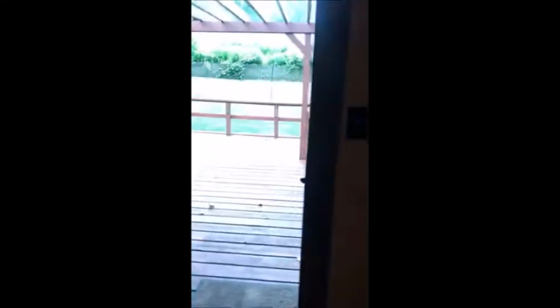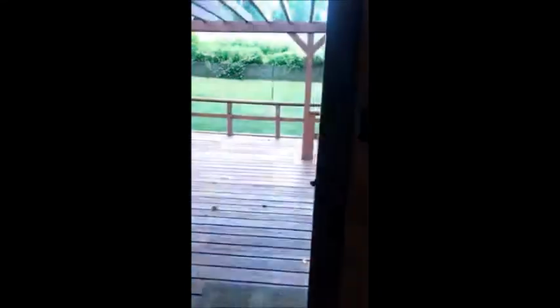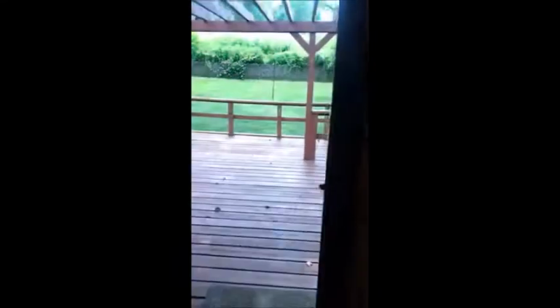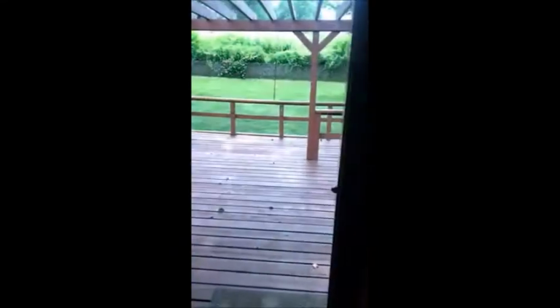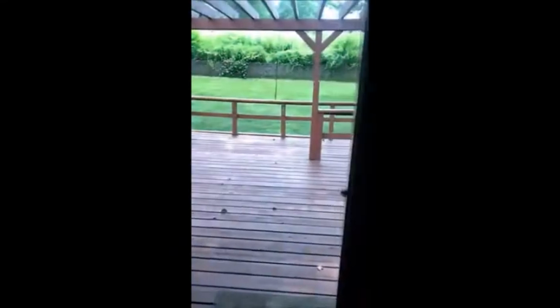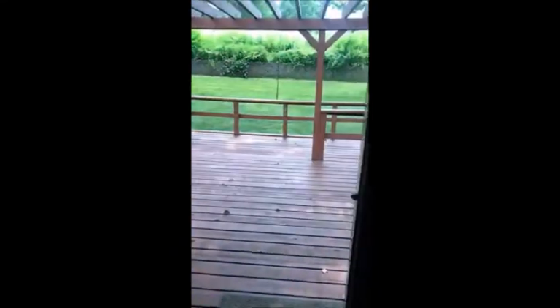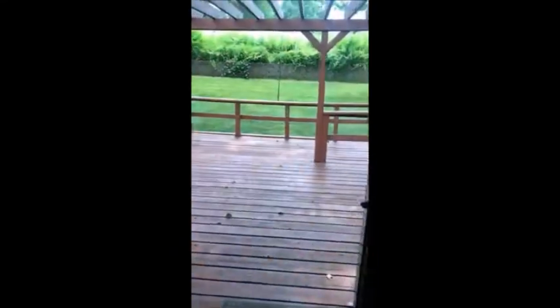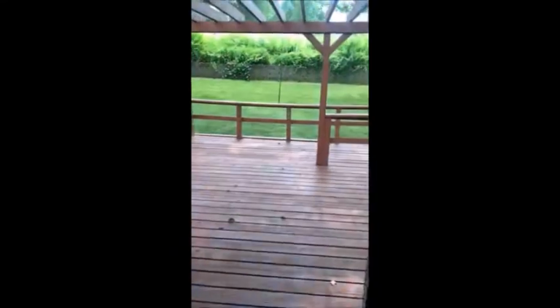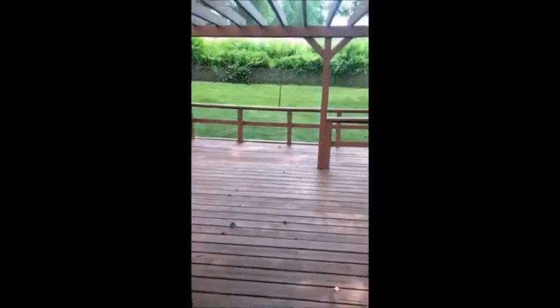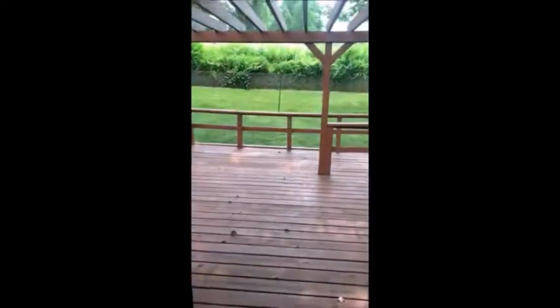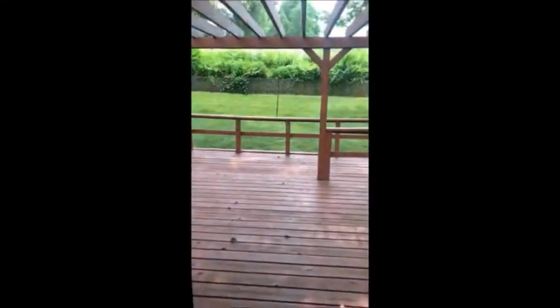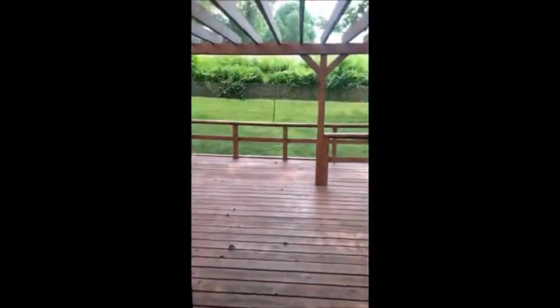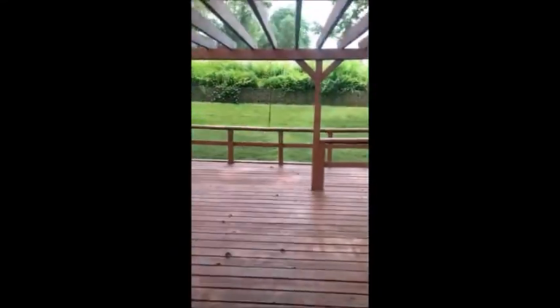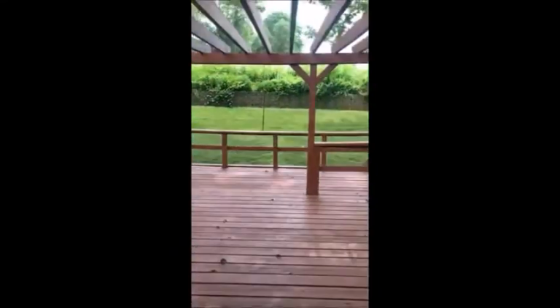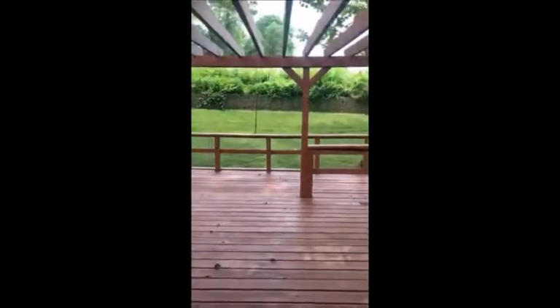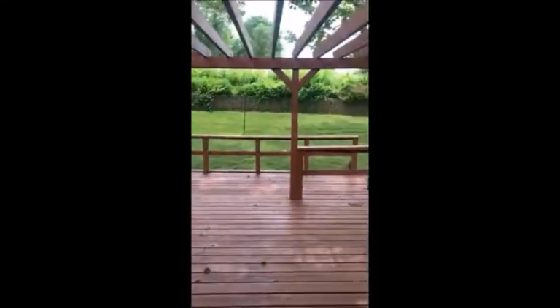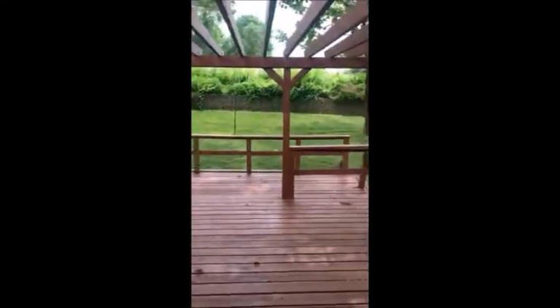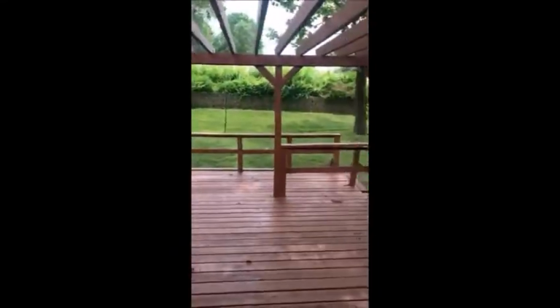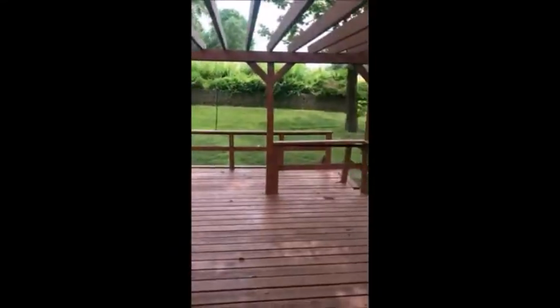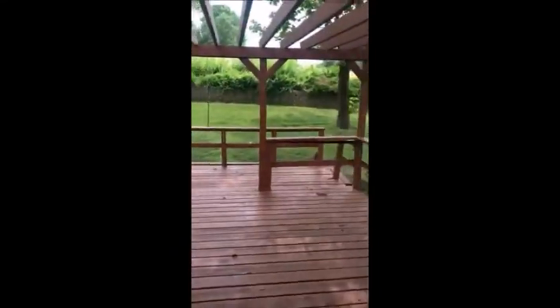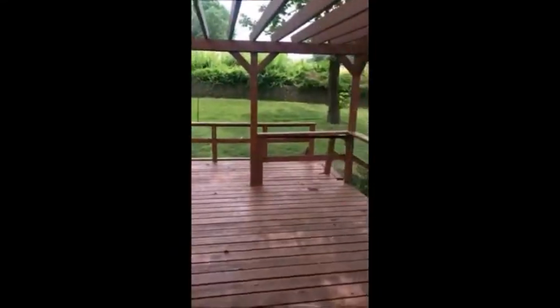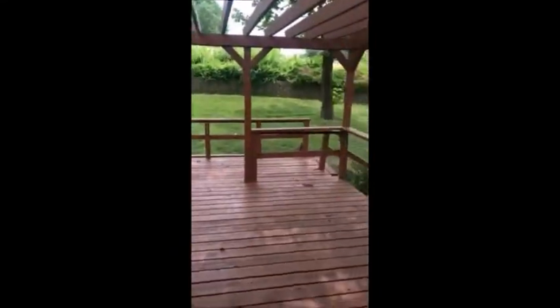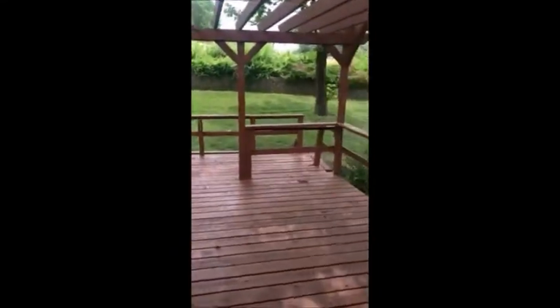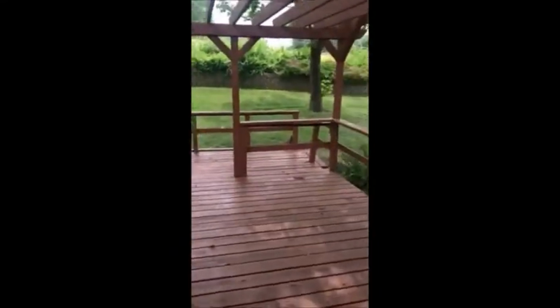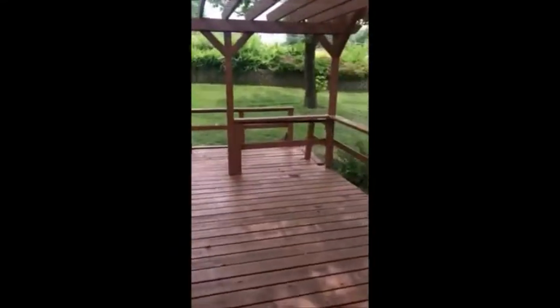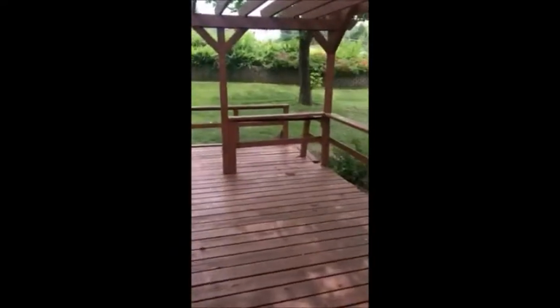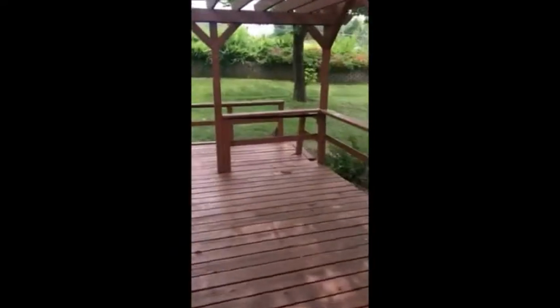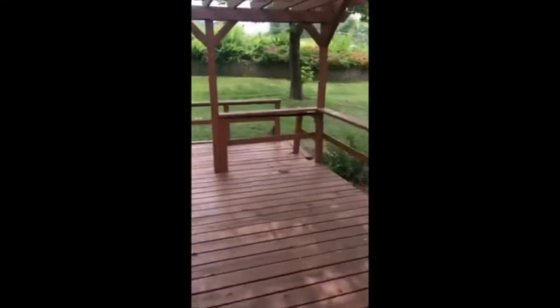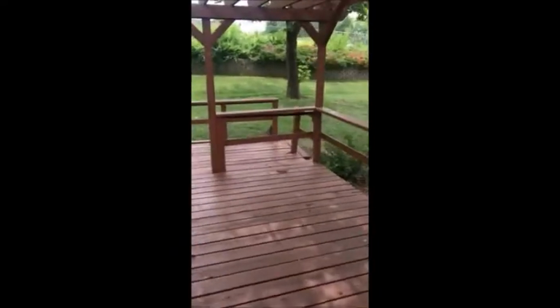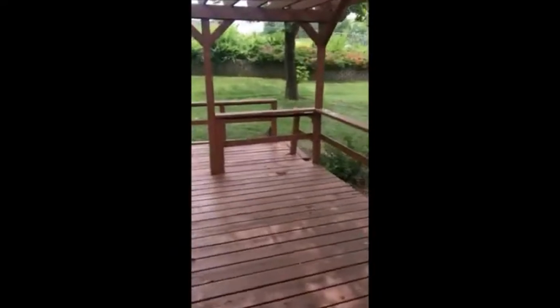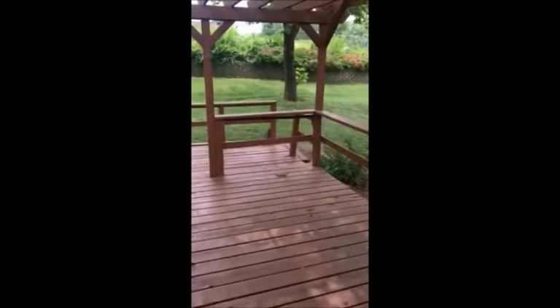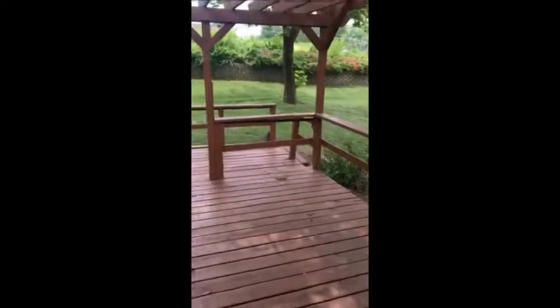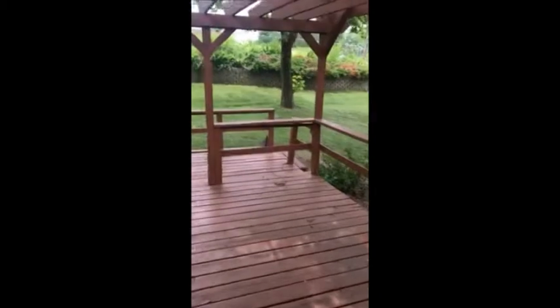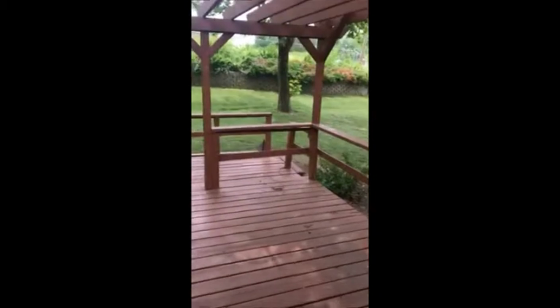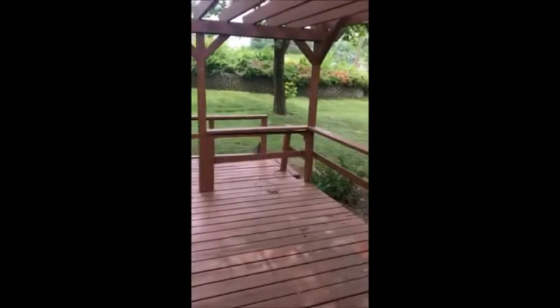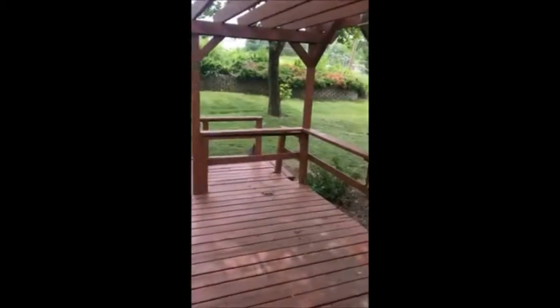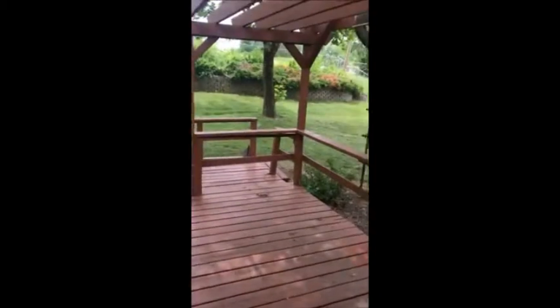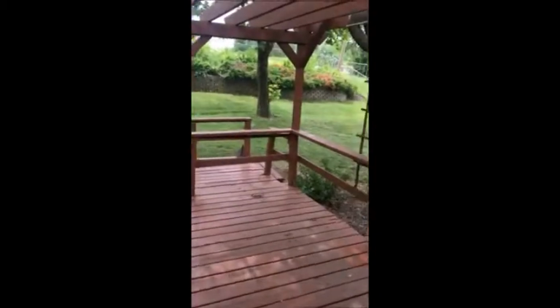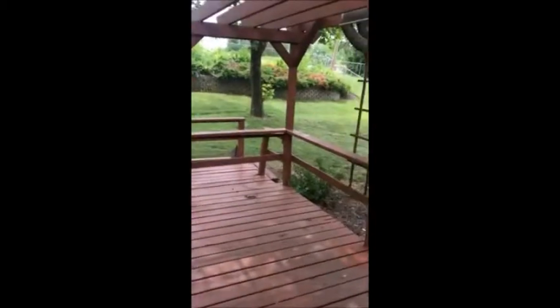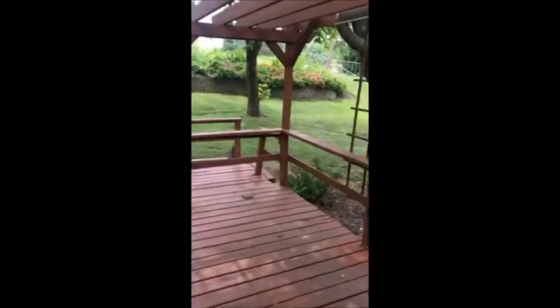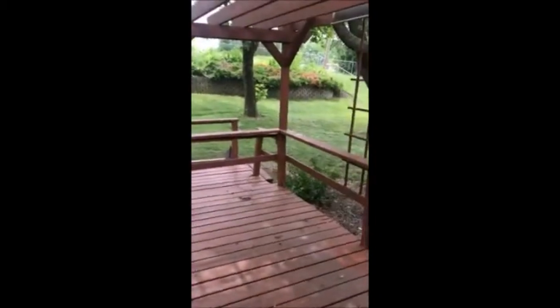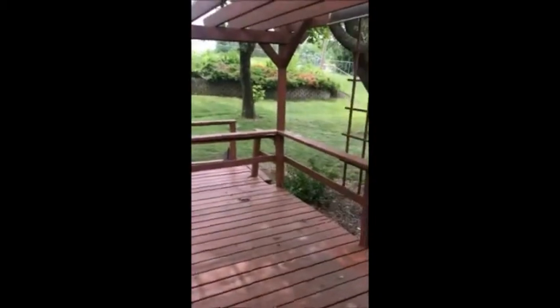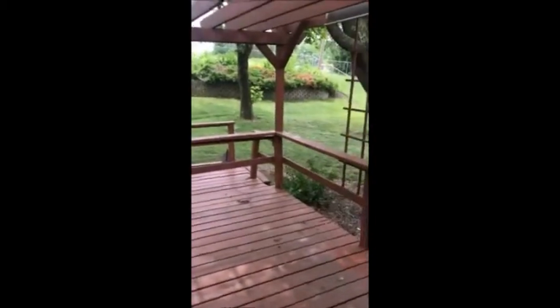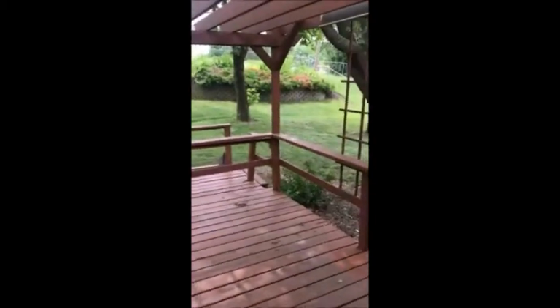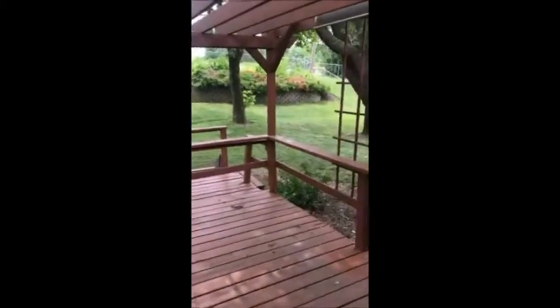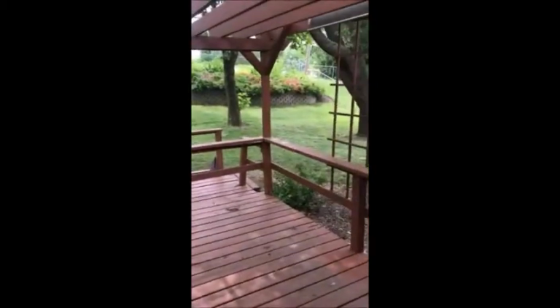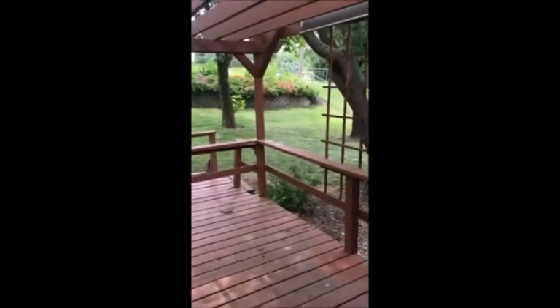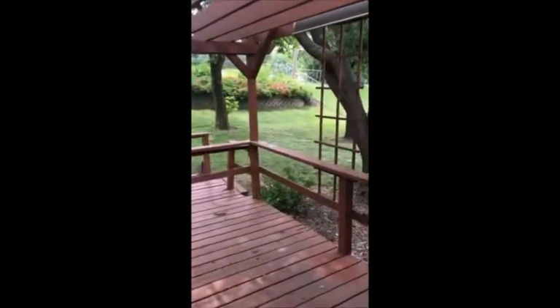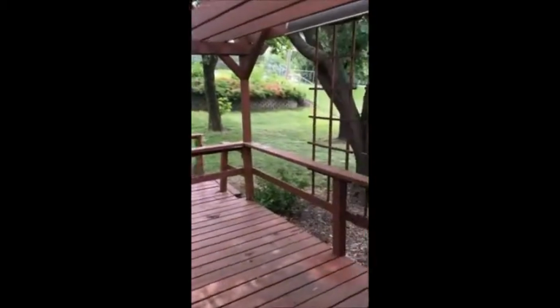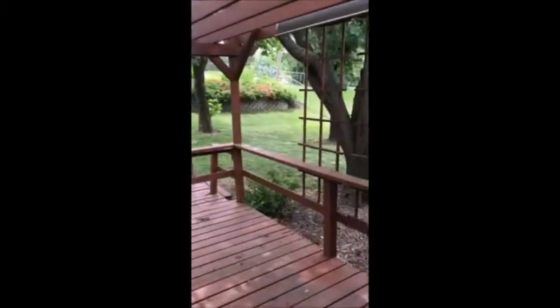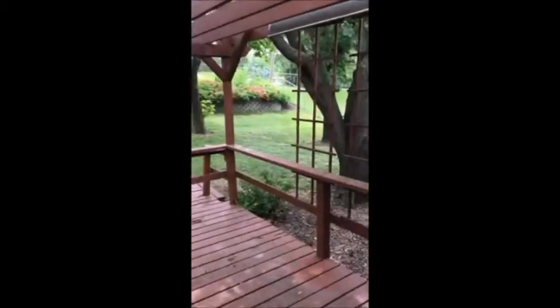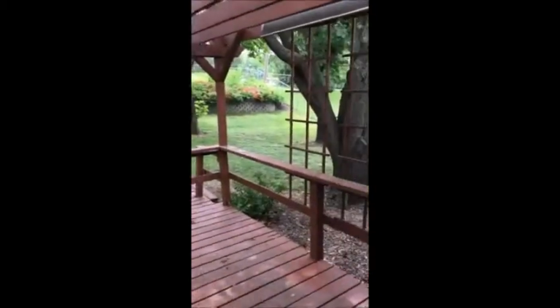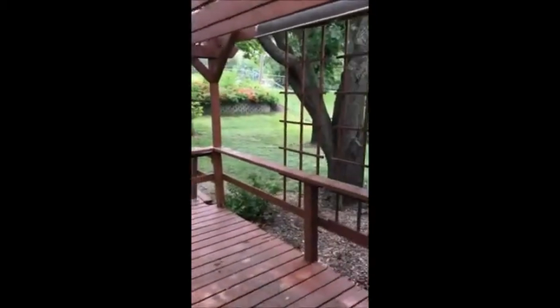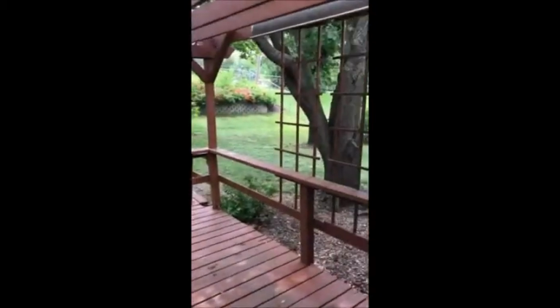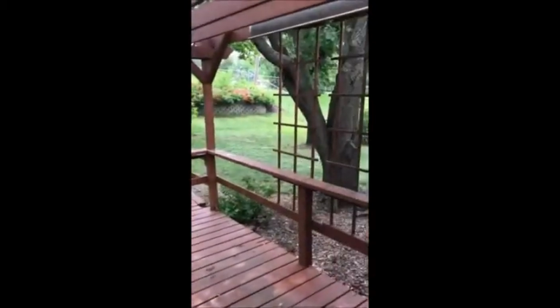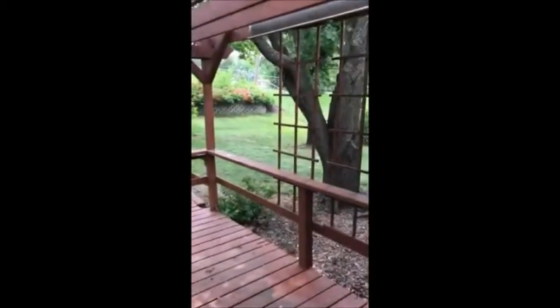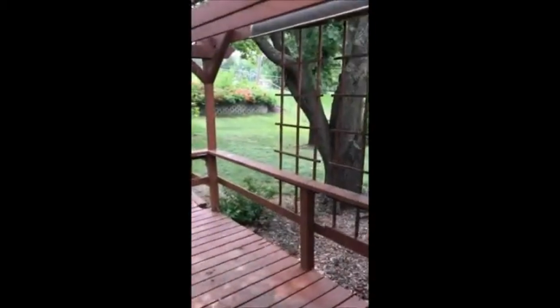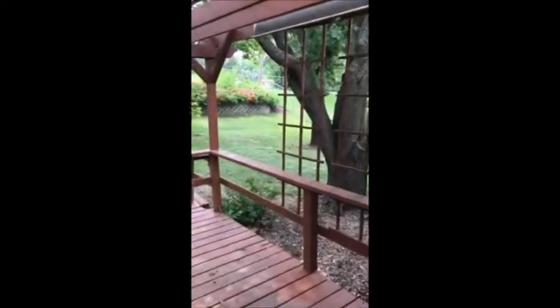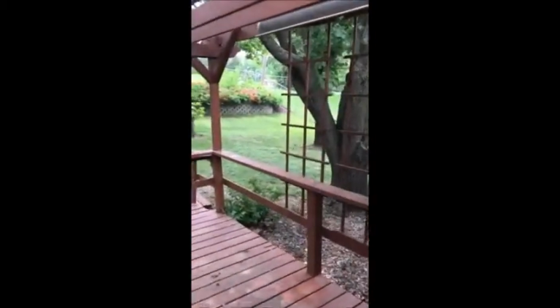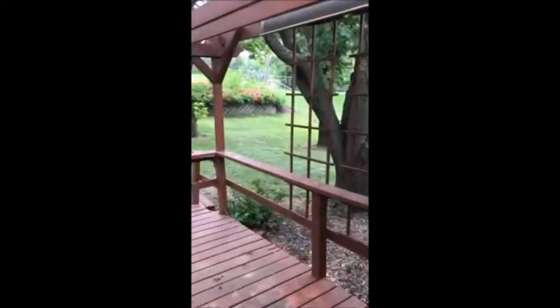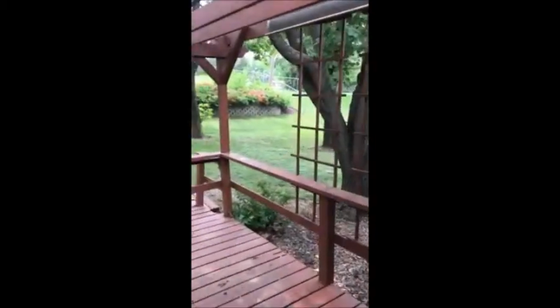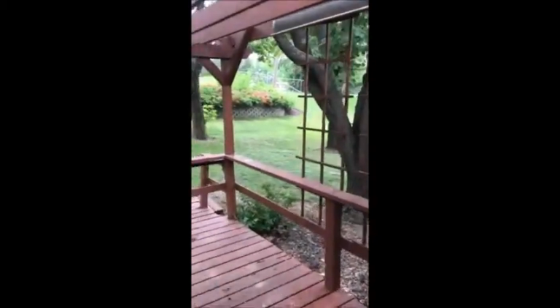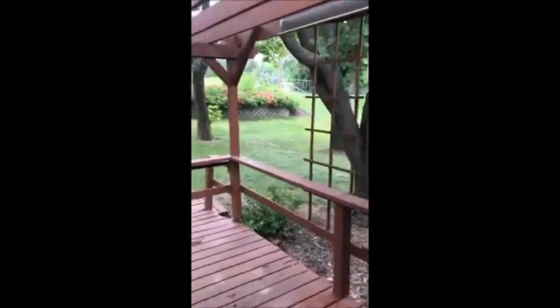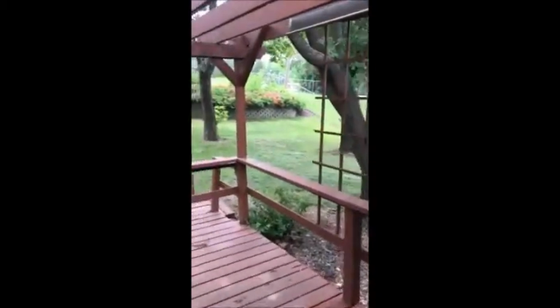And then we go out to this lovely deck with pergola and a pretty landscaped backyard.